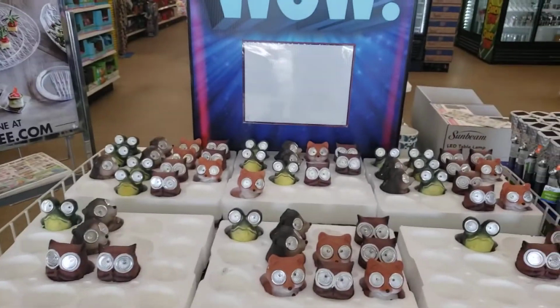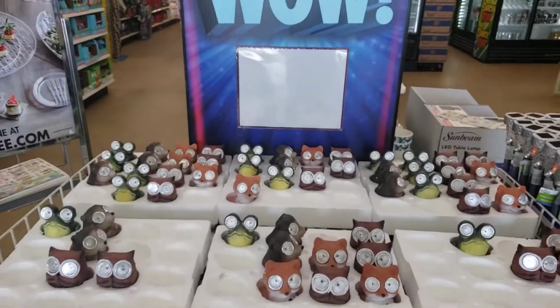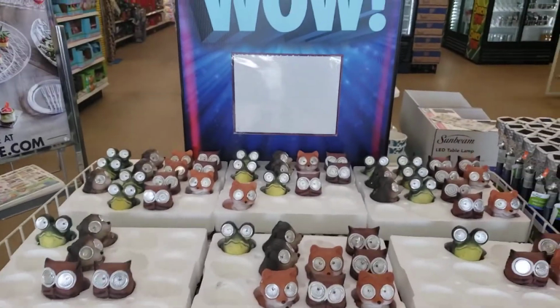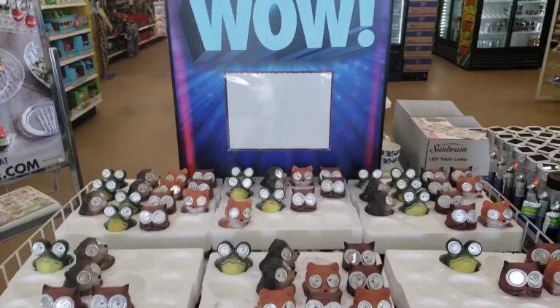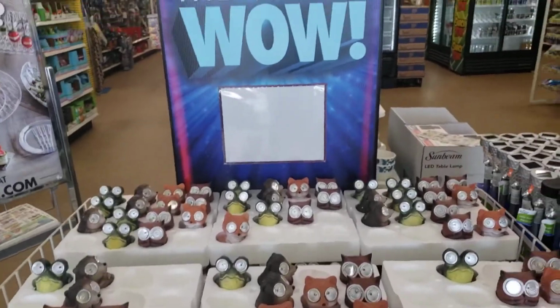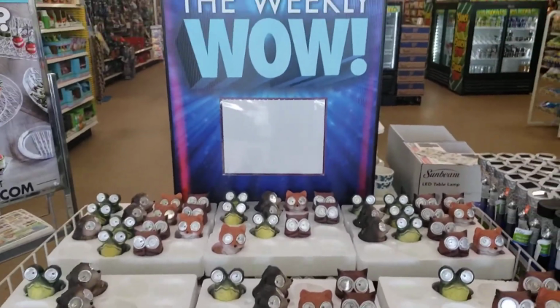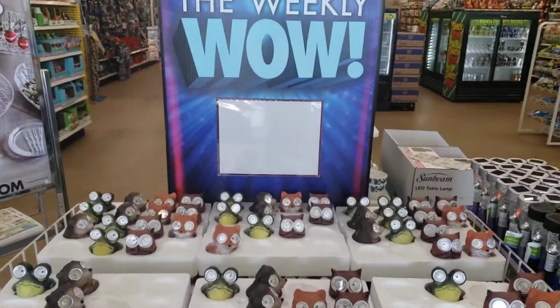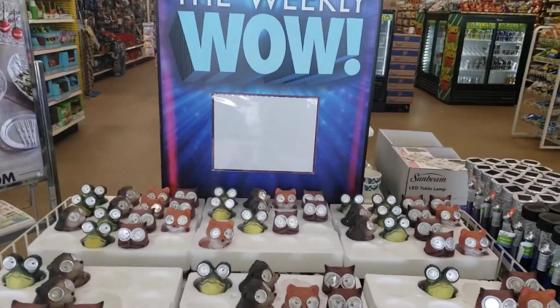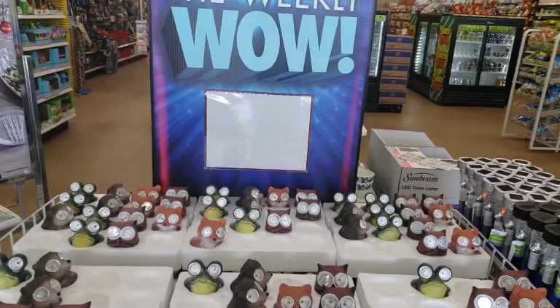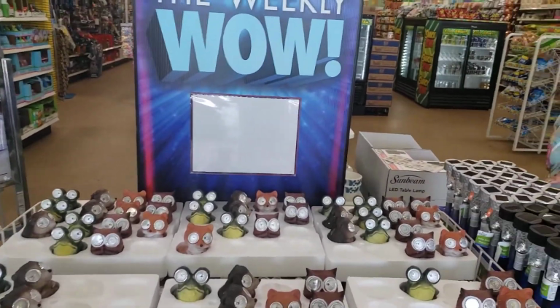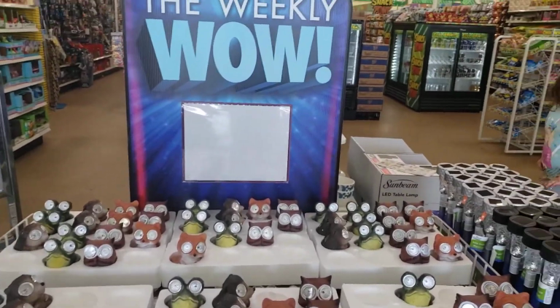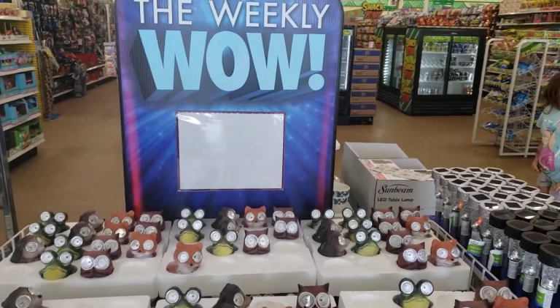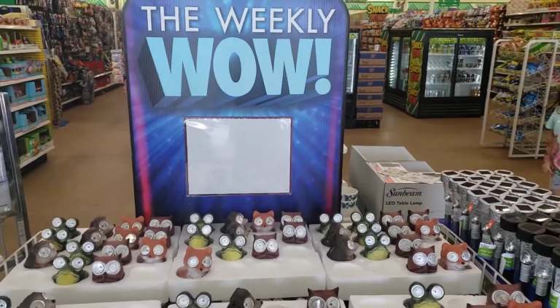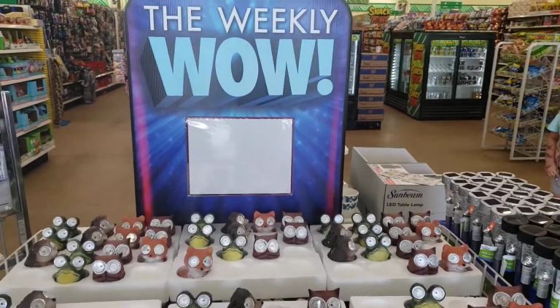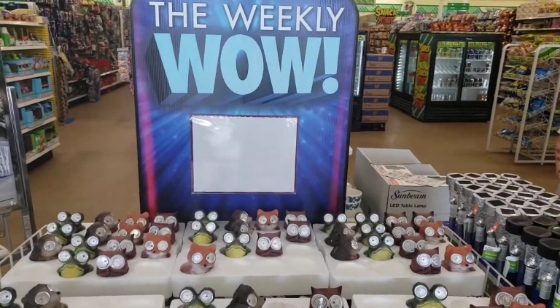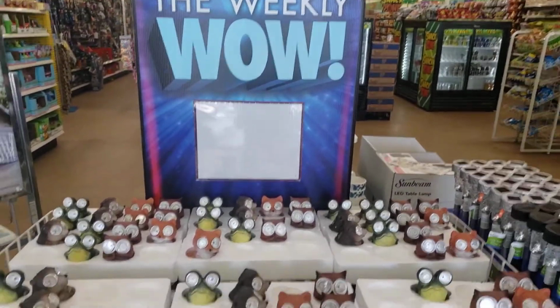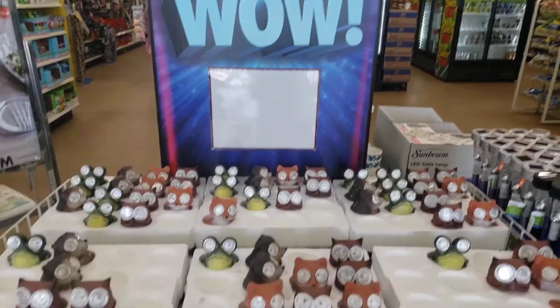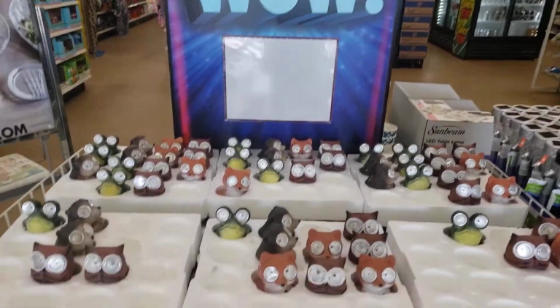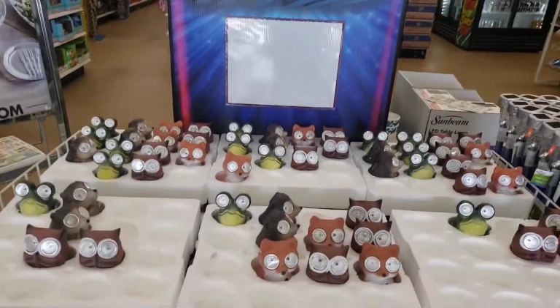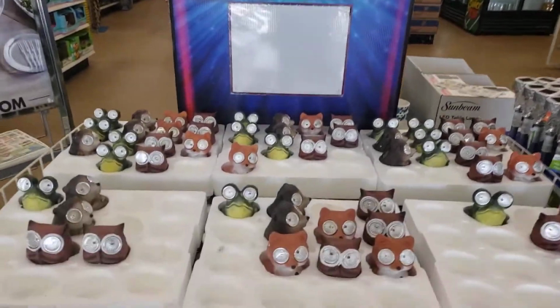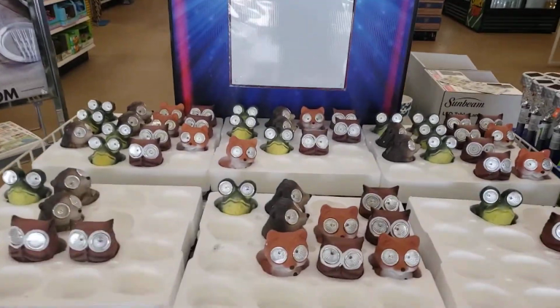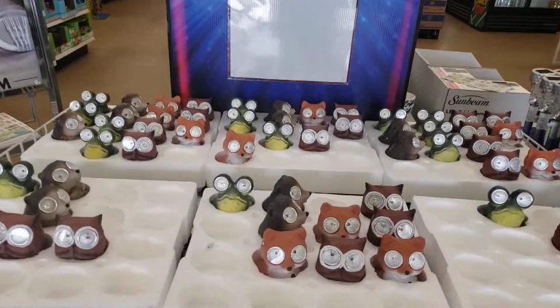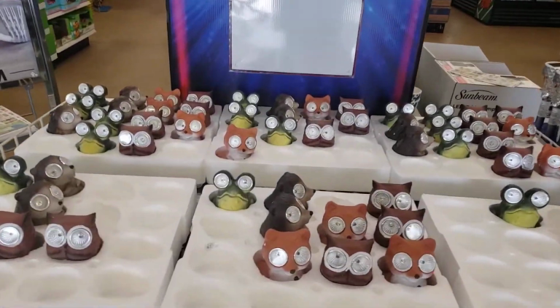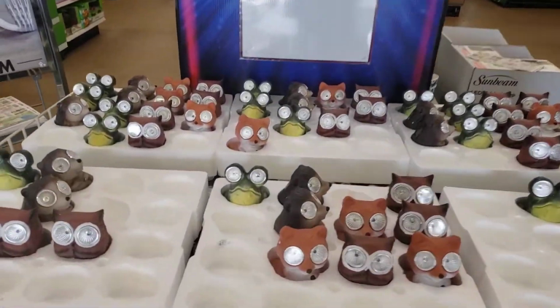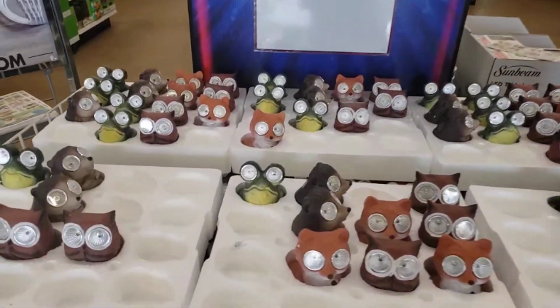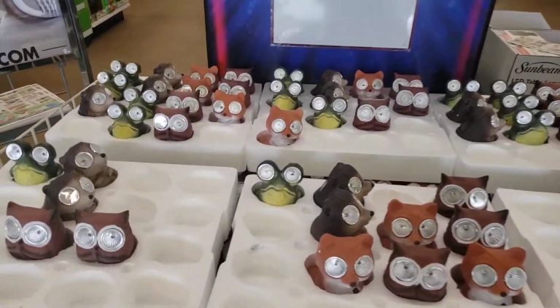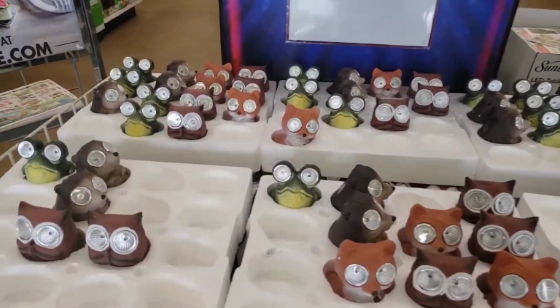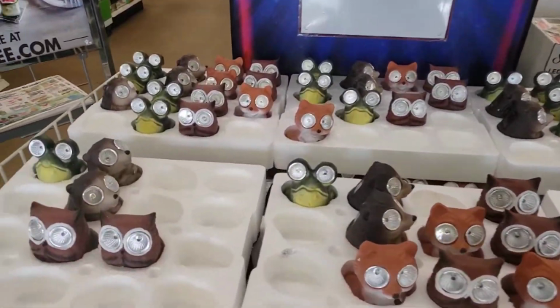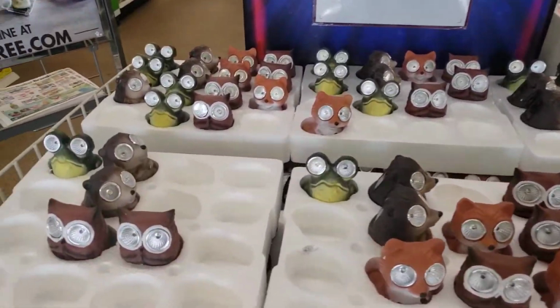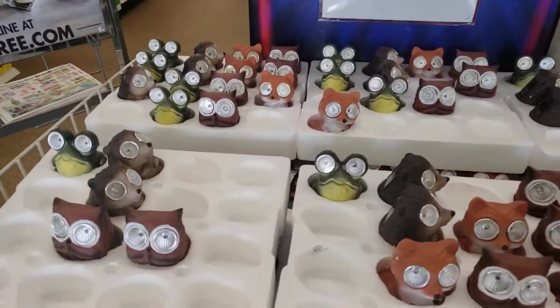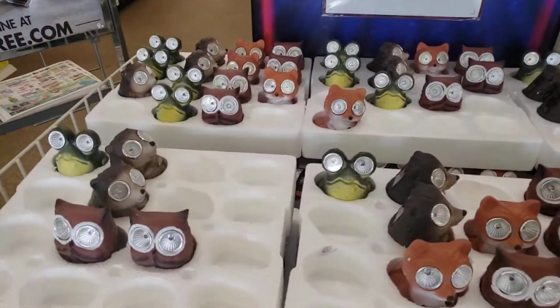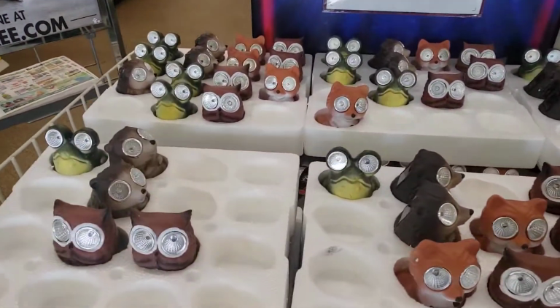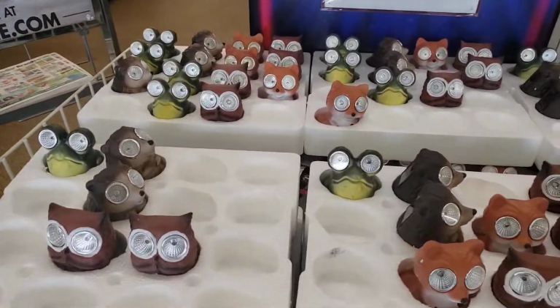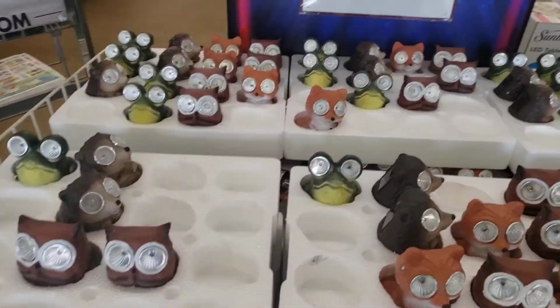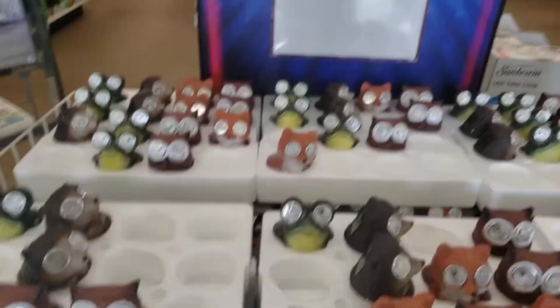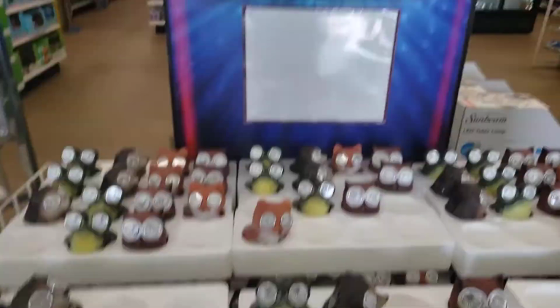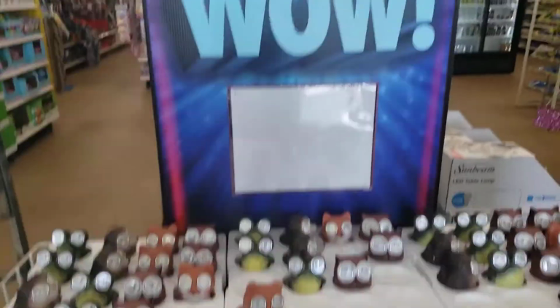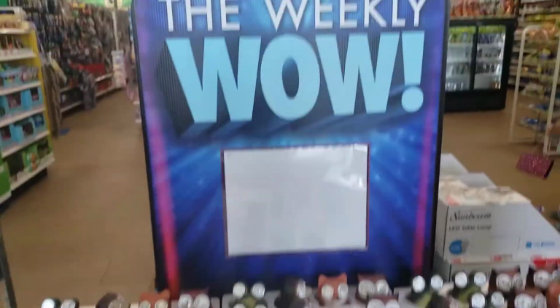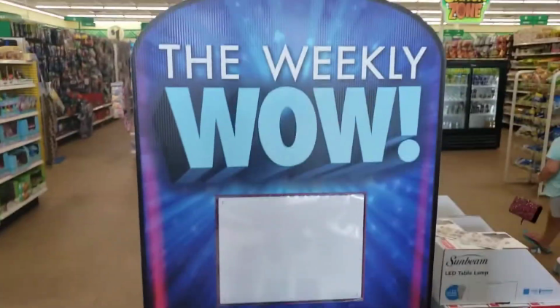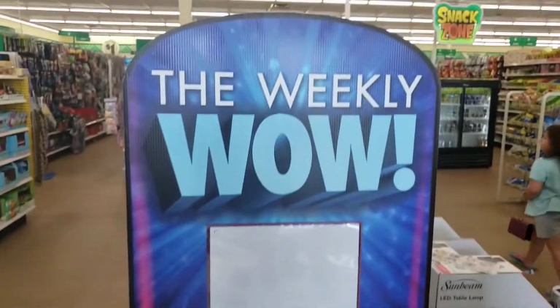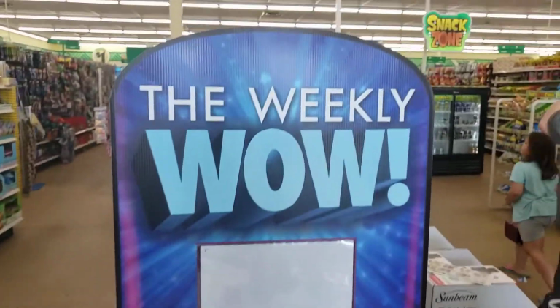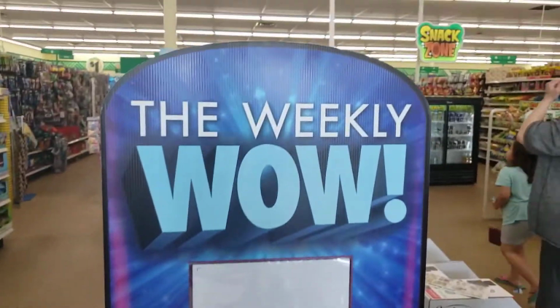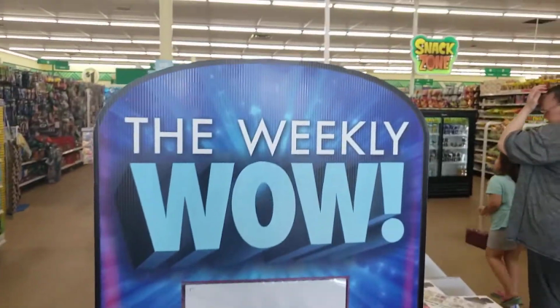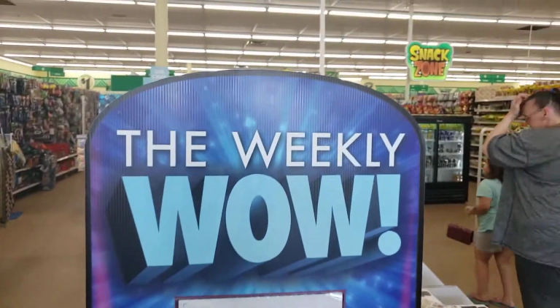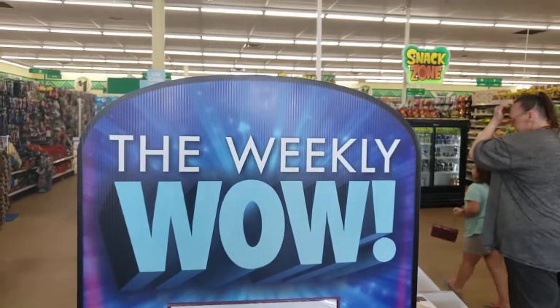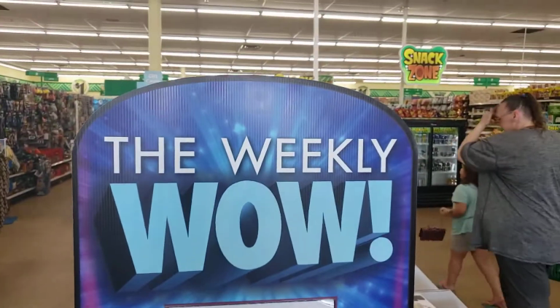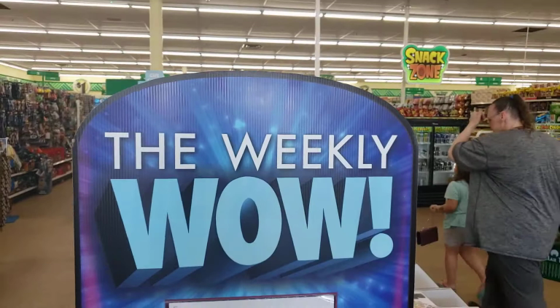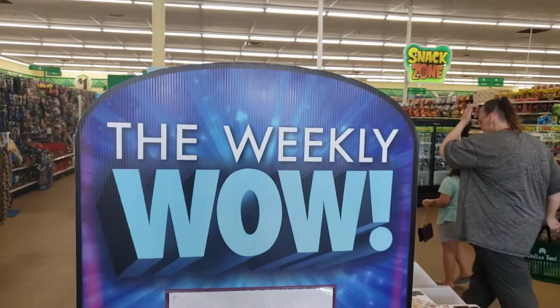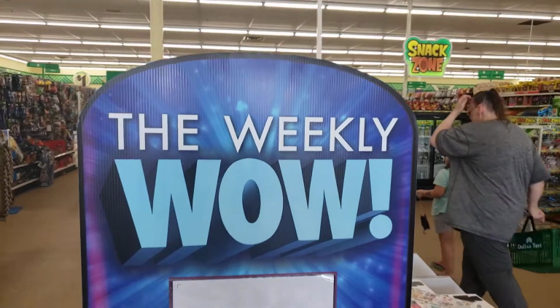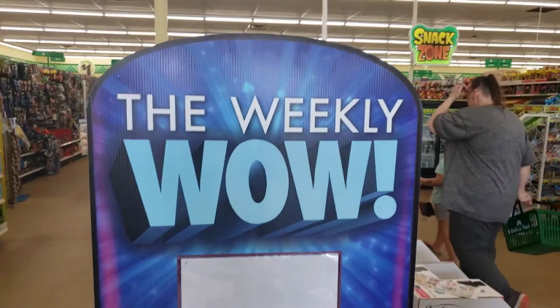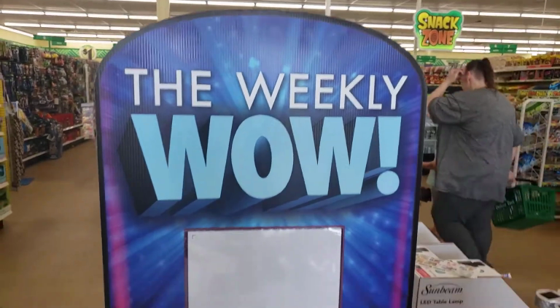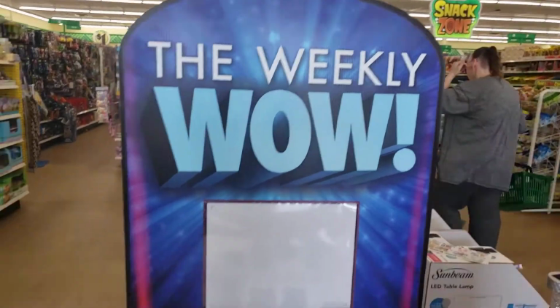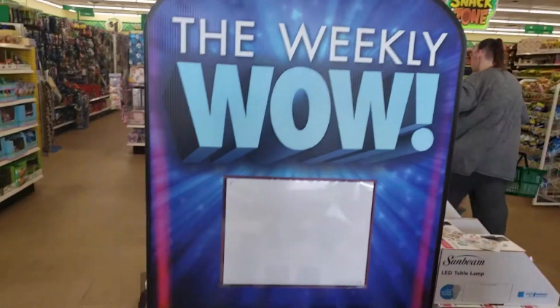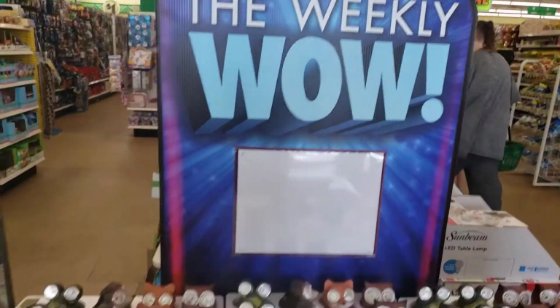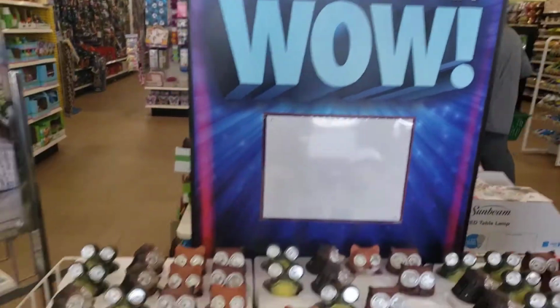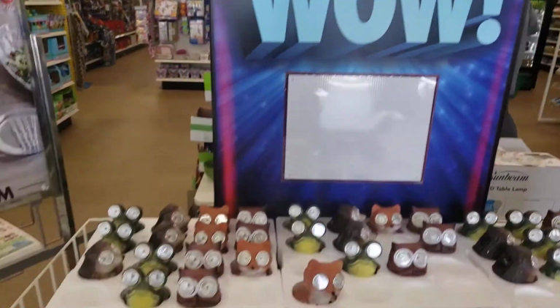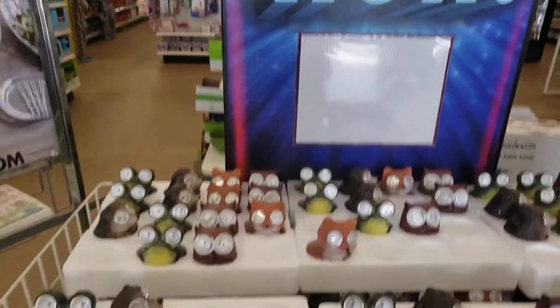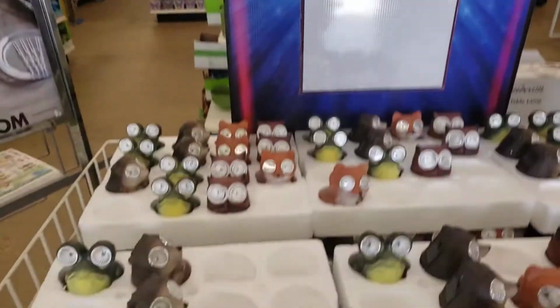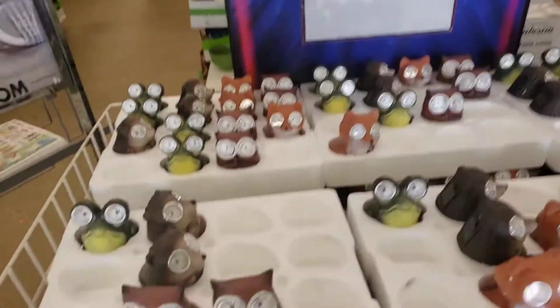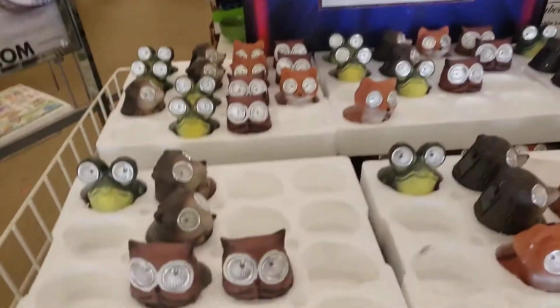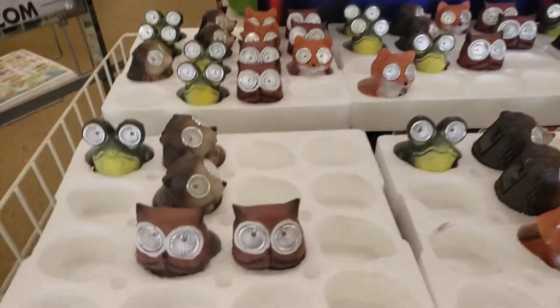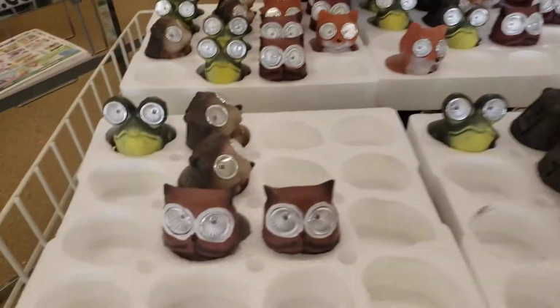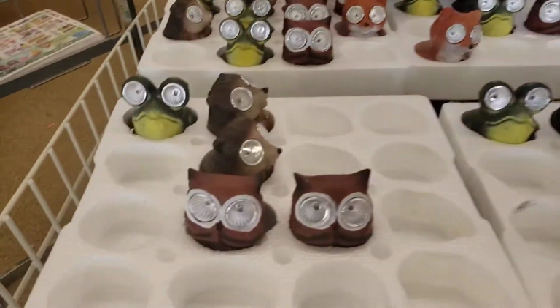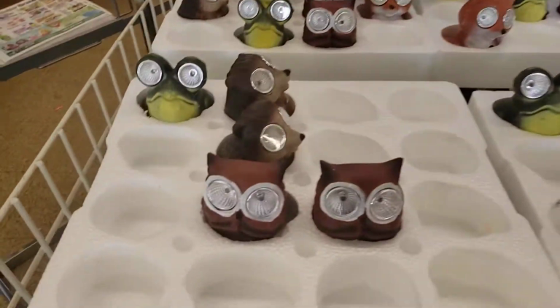Hello, my beautiful people. Sweet Sadie Jay coming back at you. Their weekly wow today at the Dollar Tree.